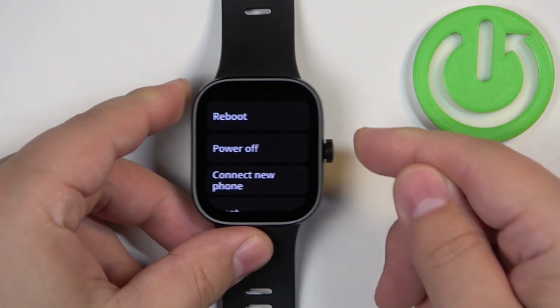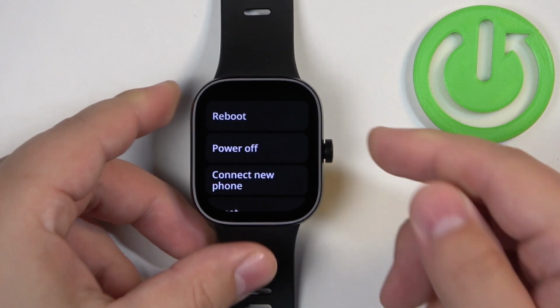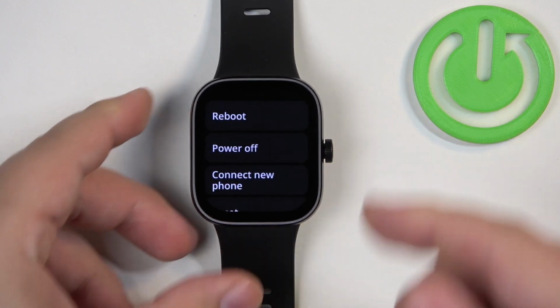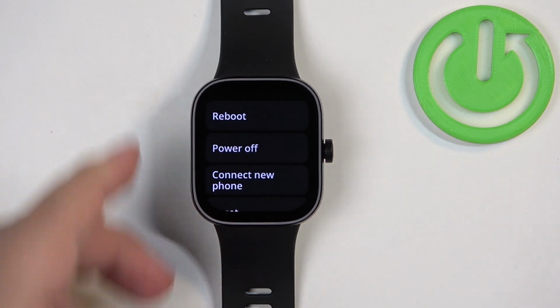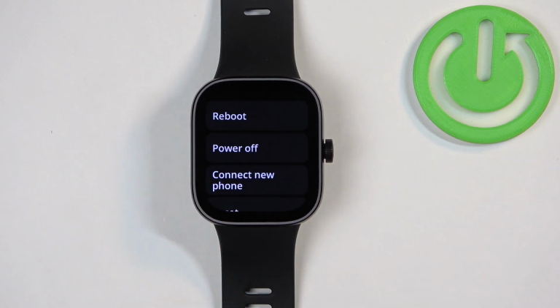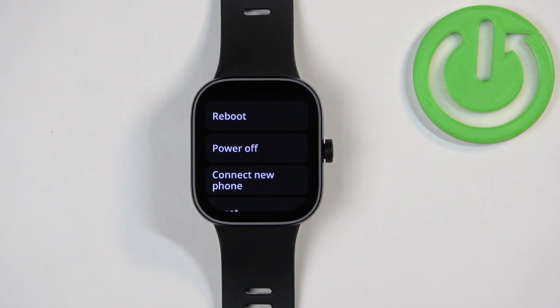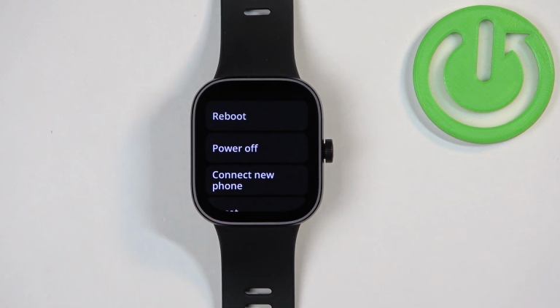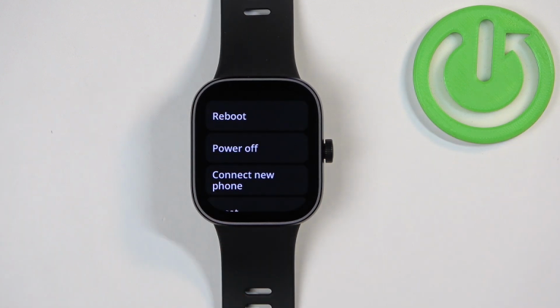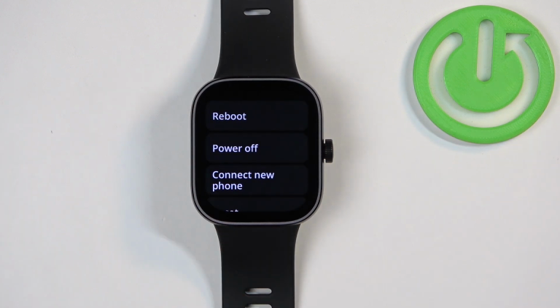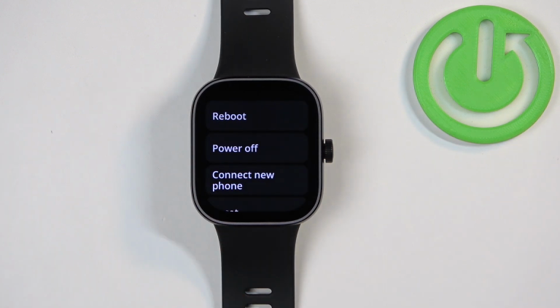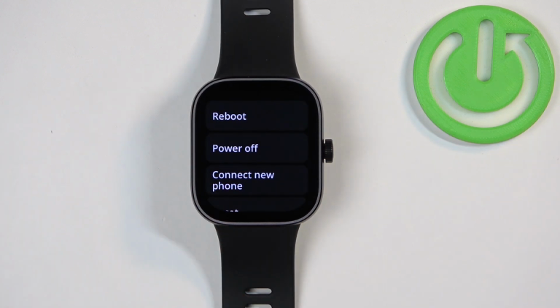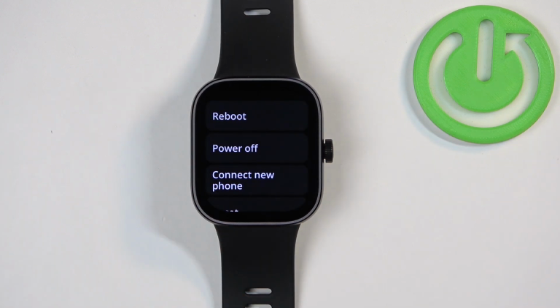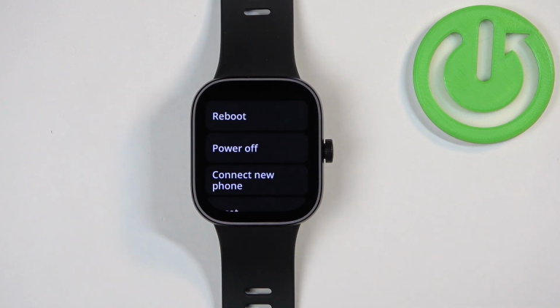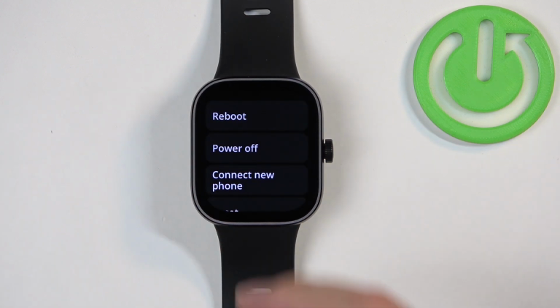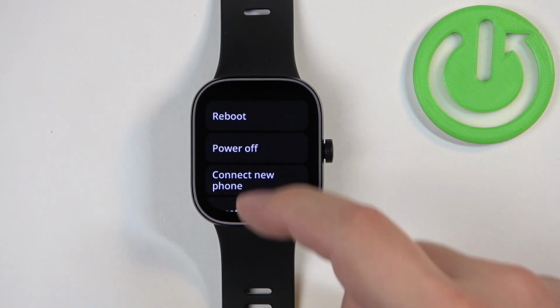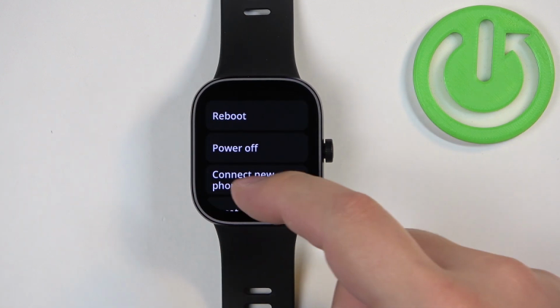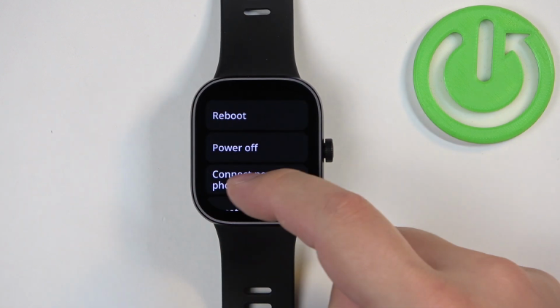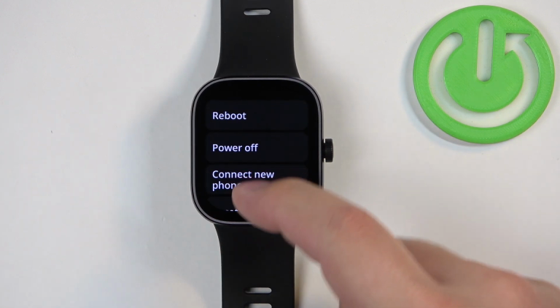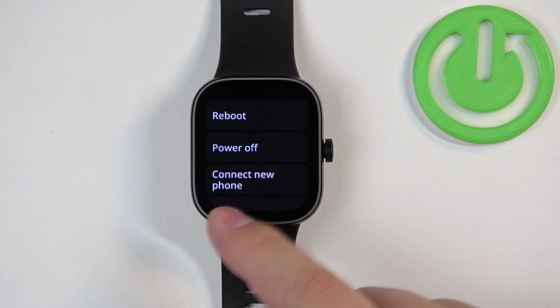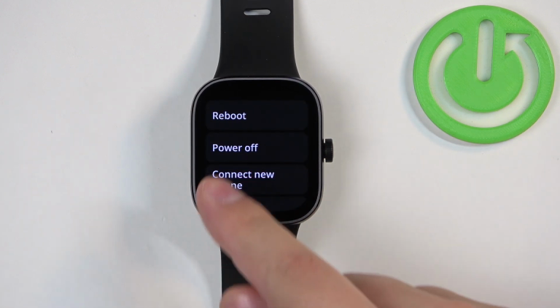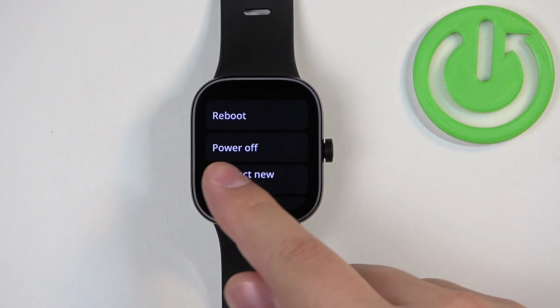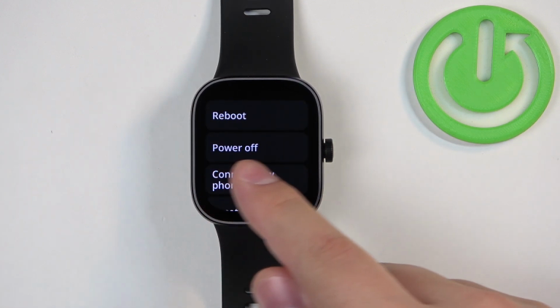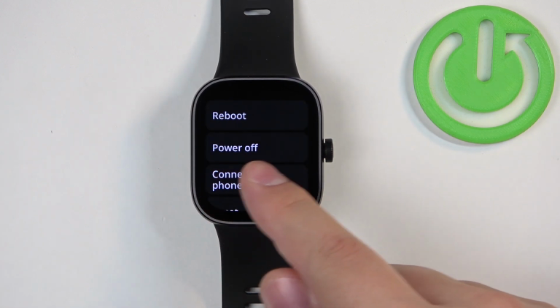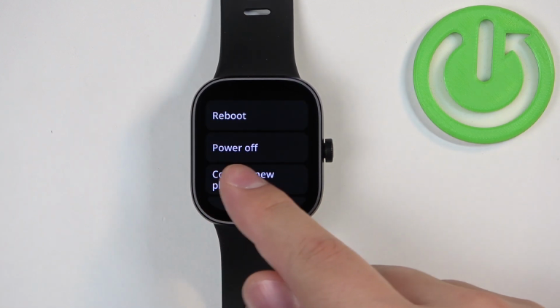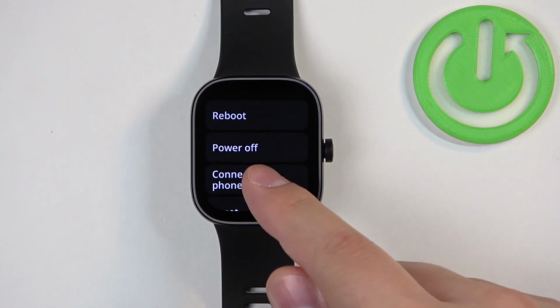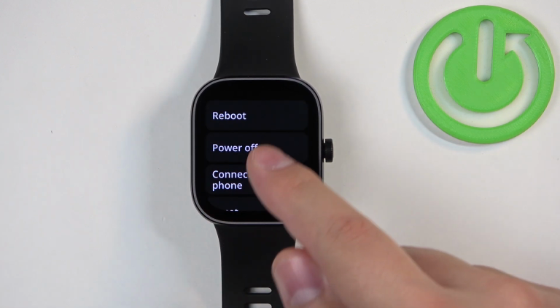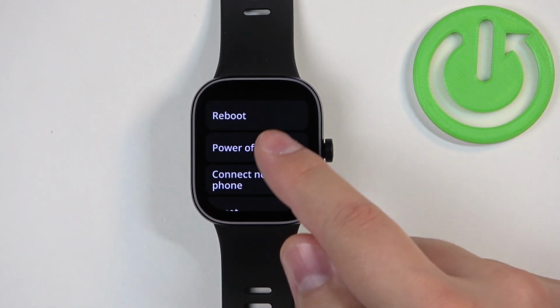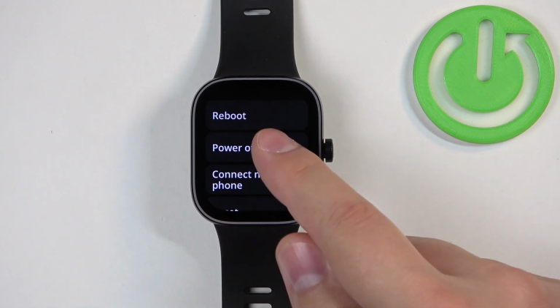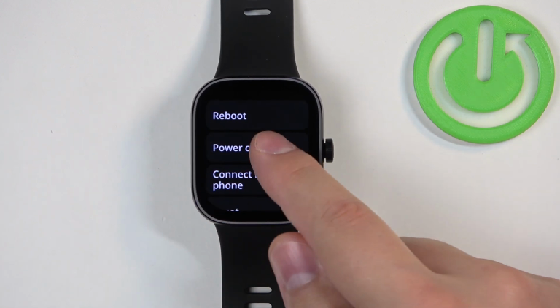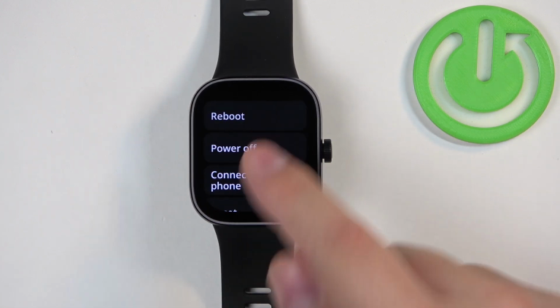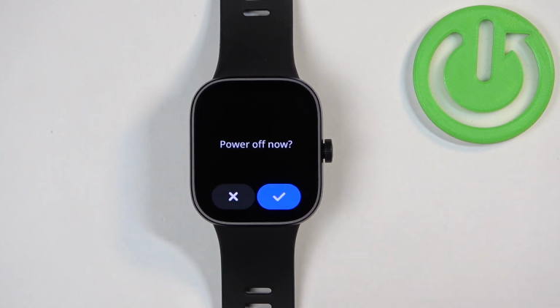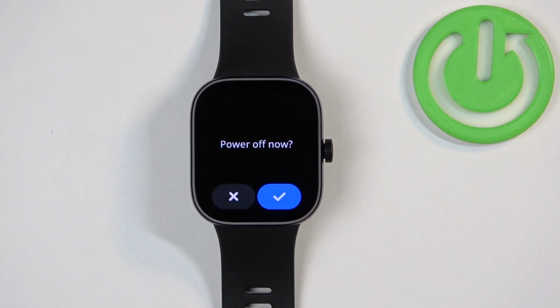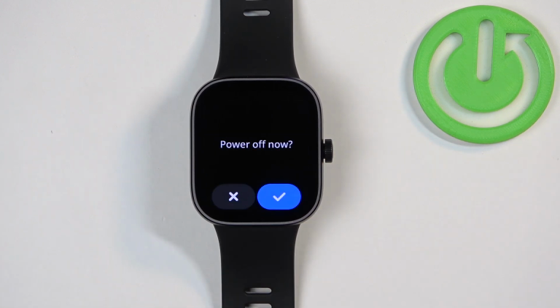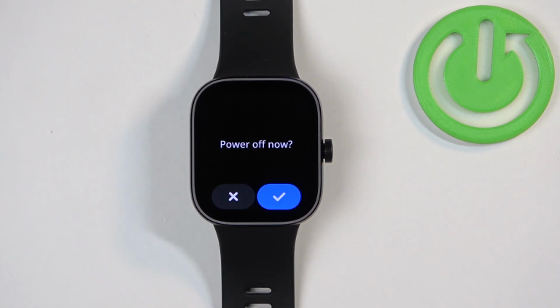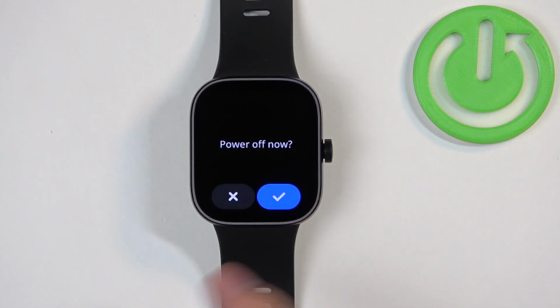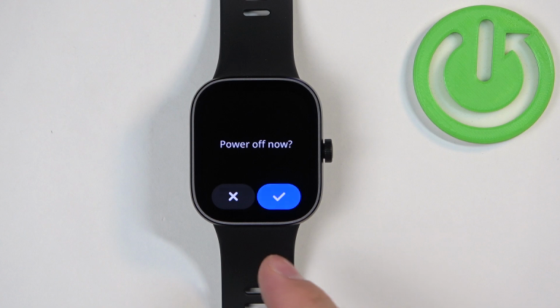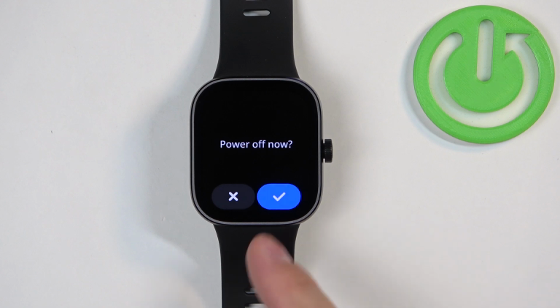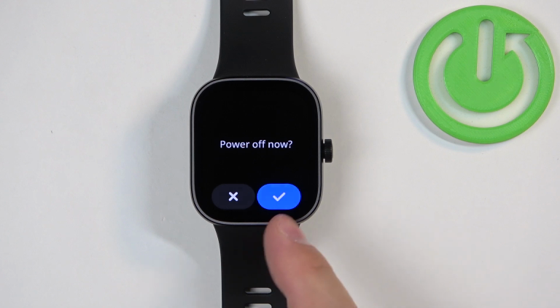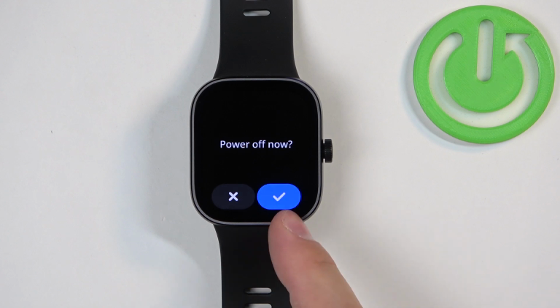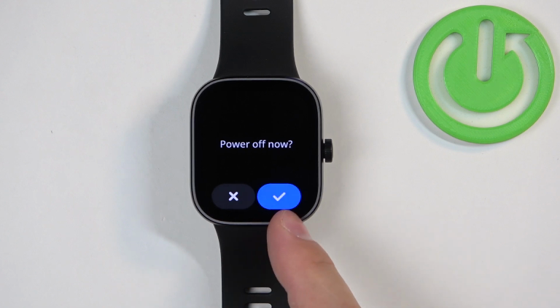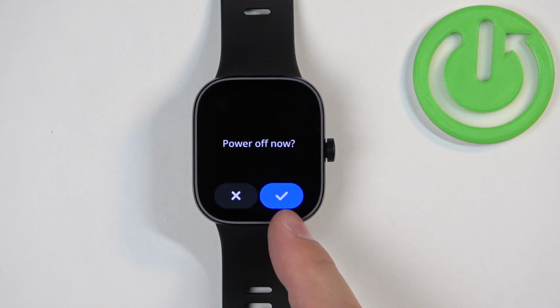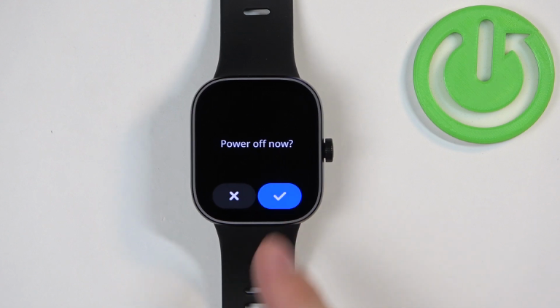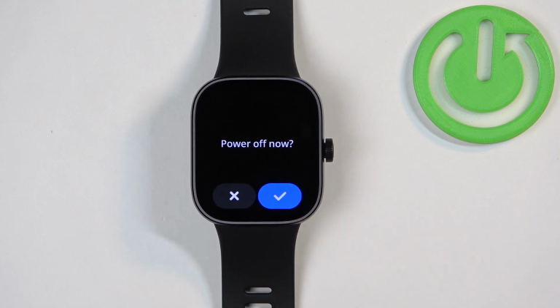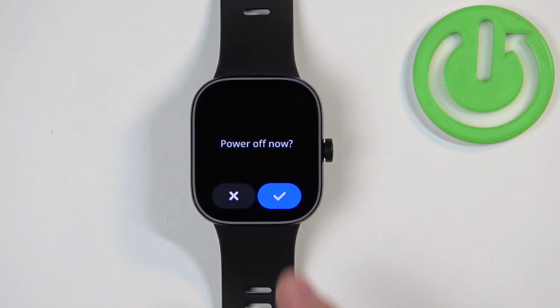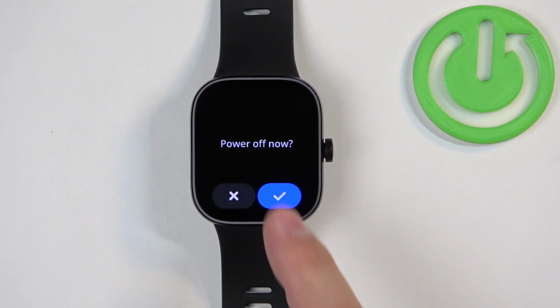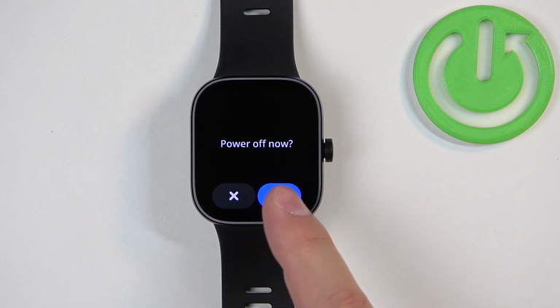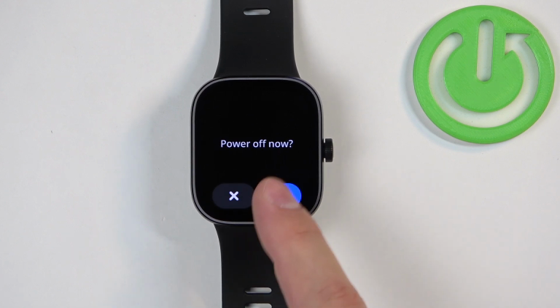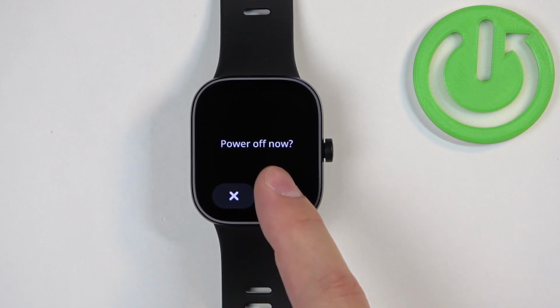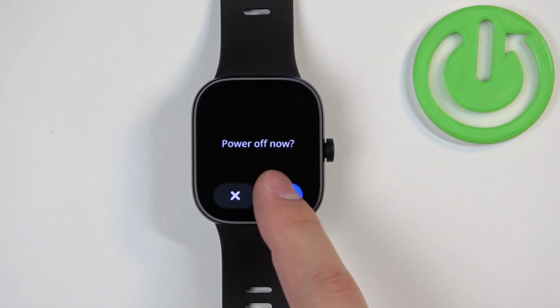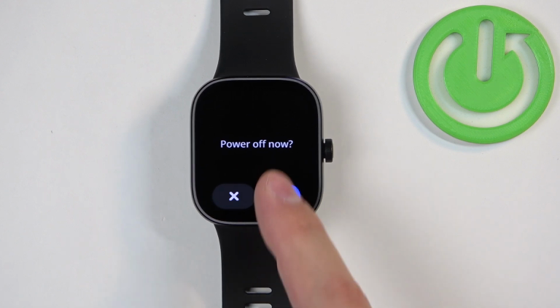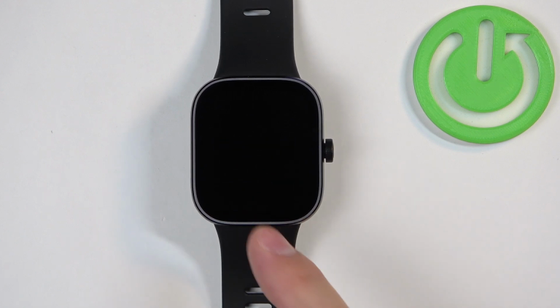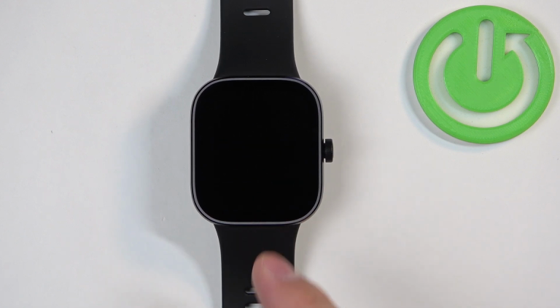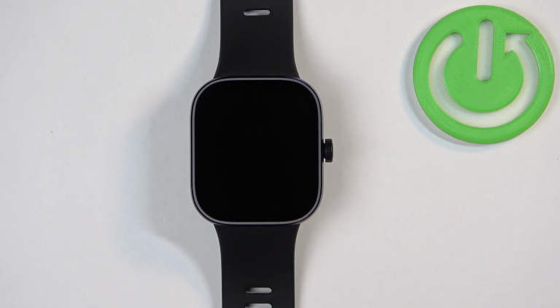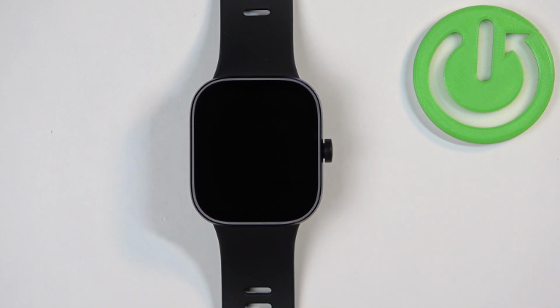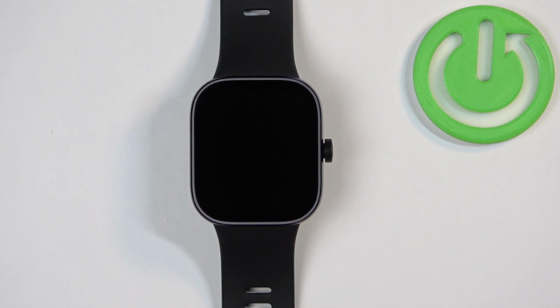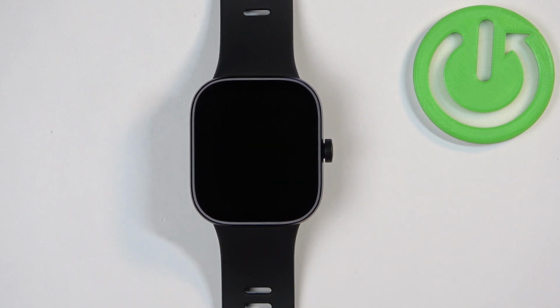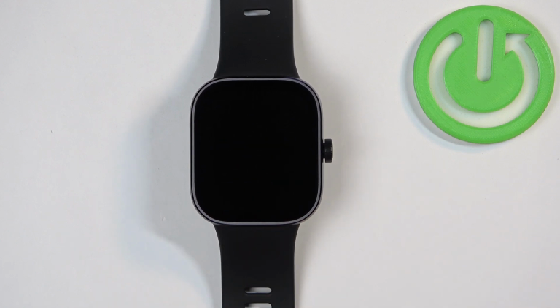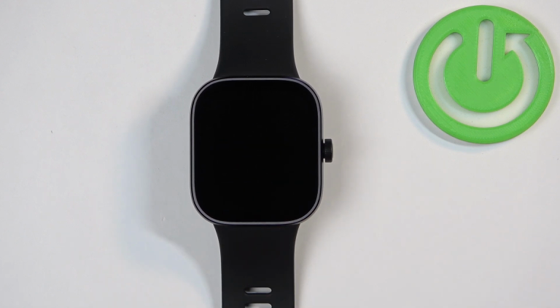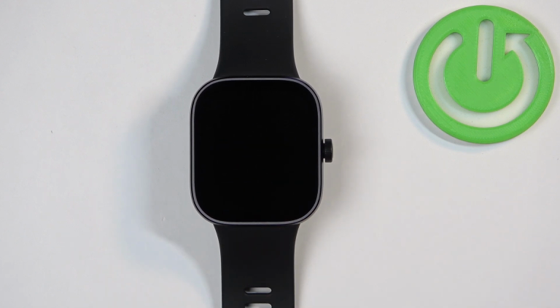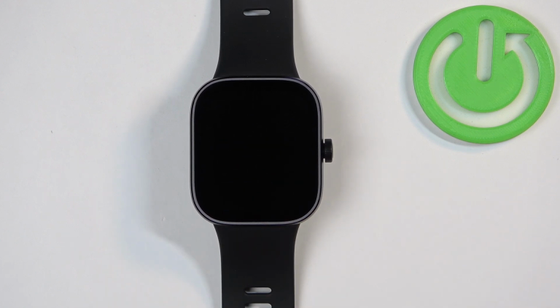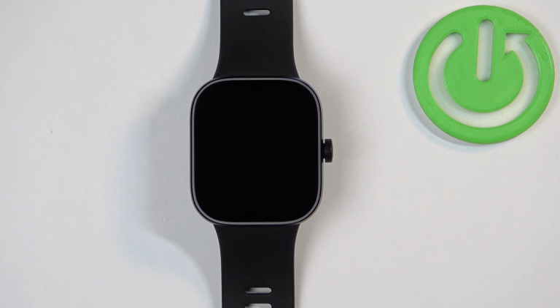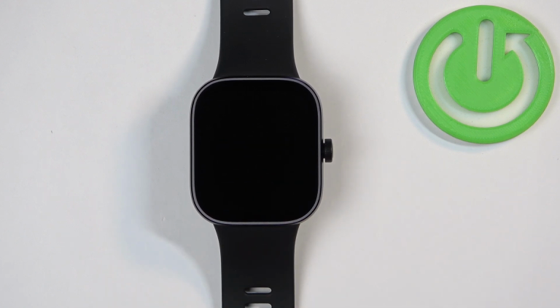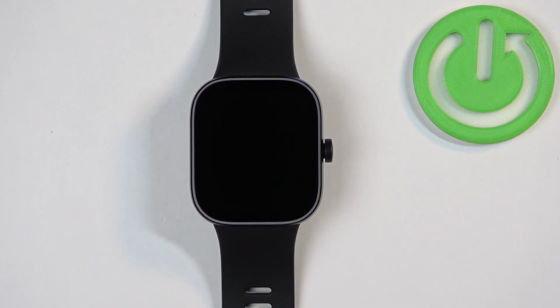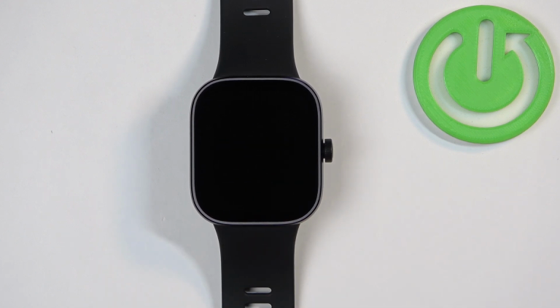Once you see the power menu on the screen, tap on the power off option, then tap on the checkmark to confirm and turn off the device.